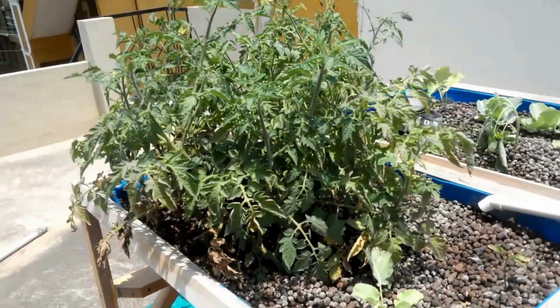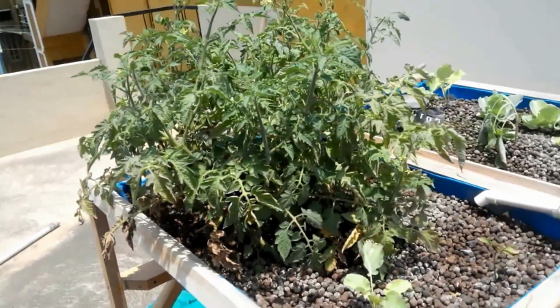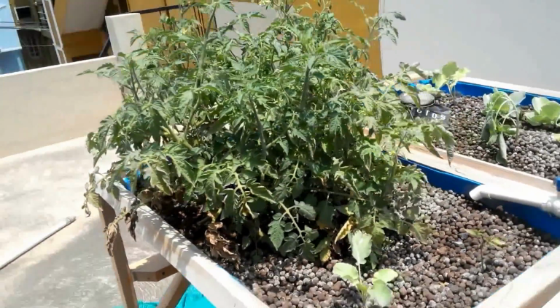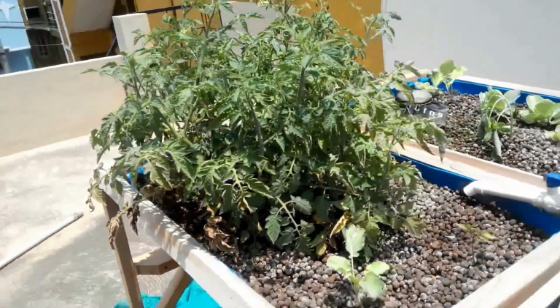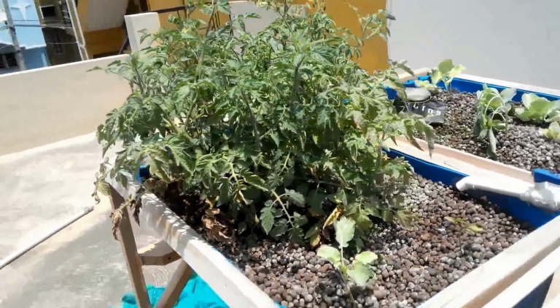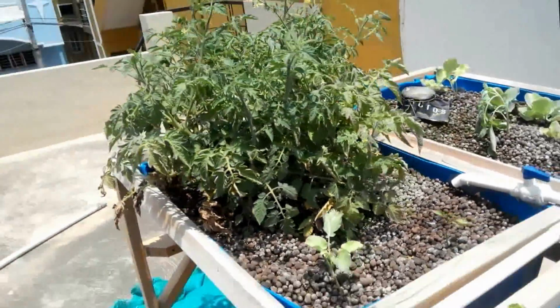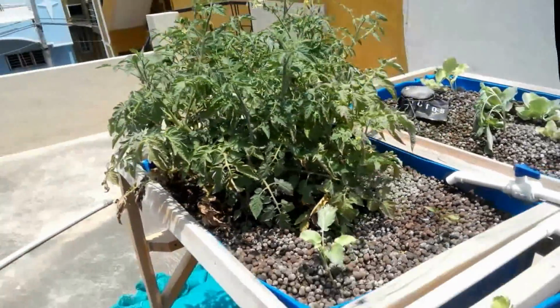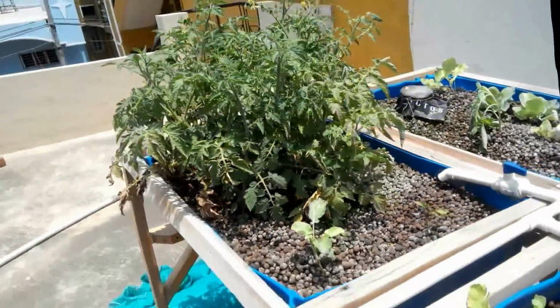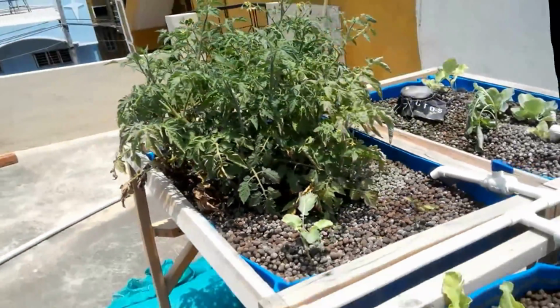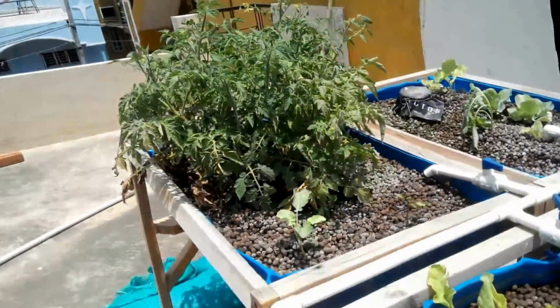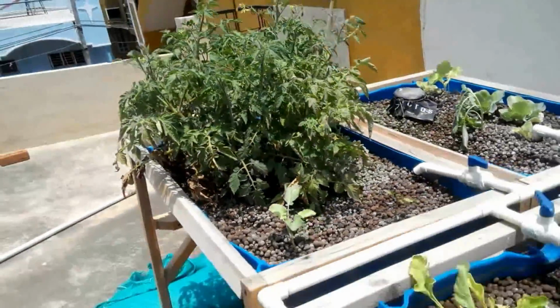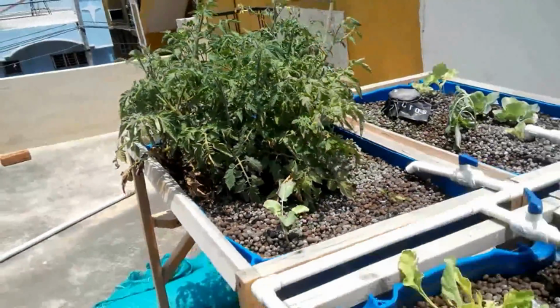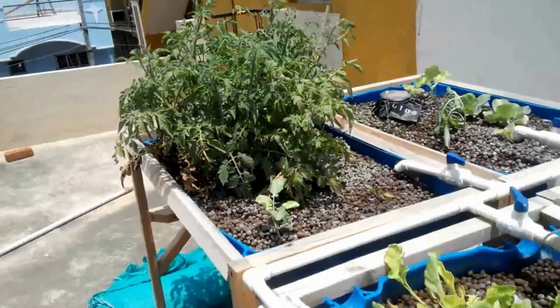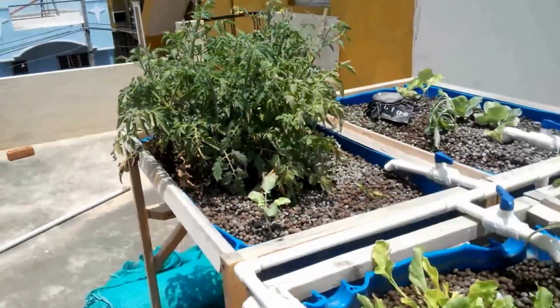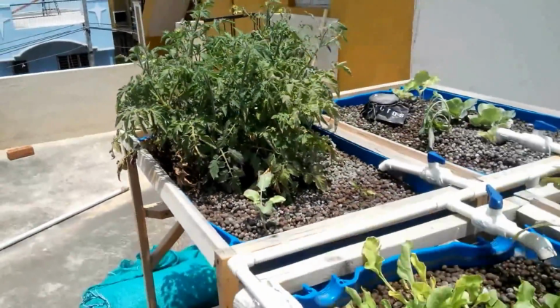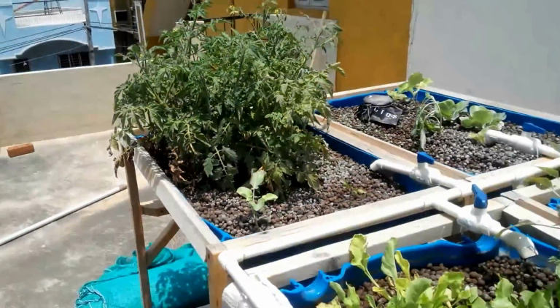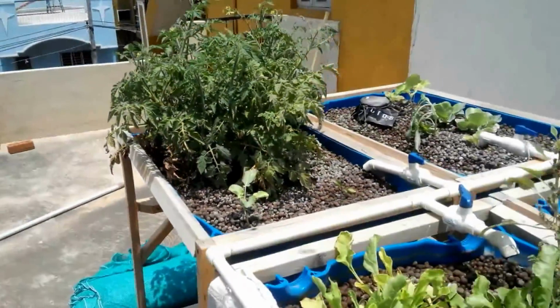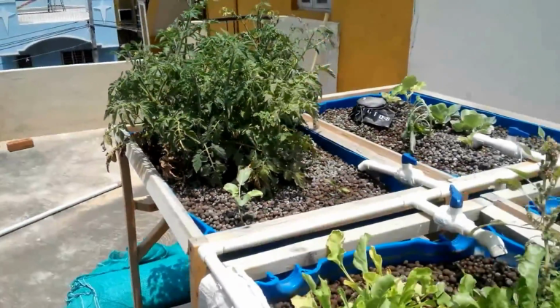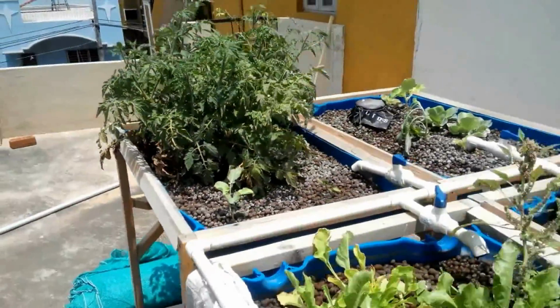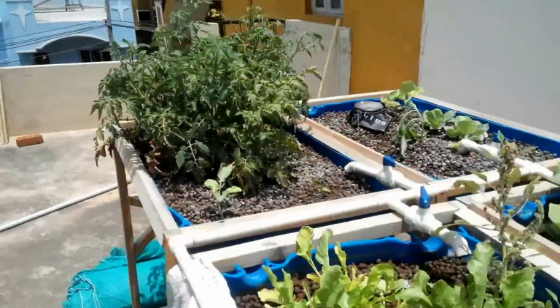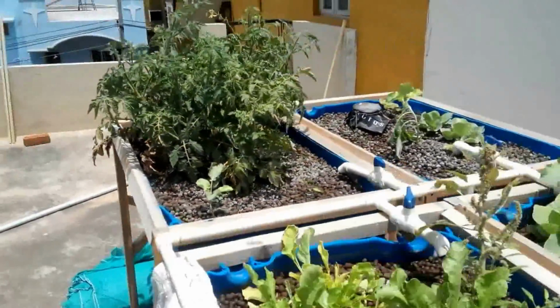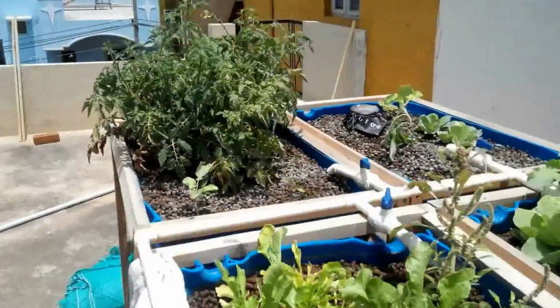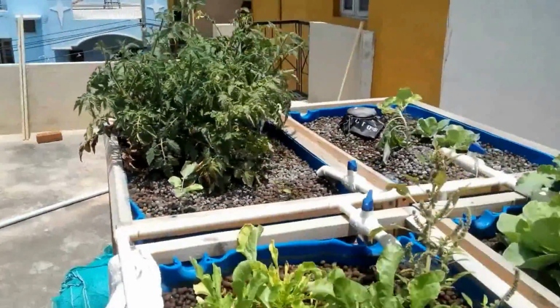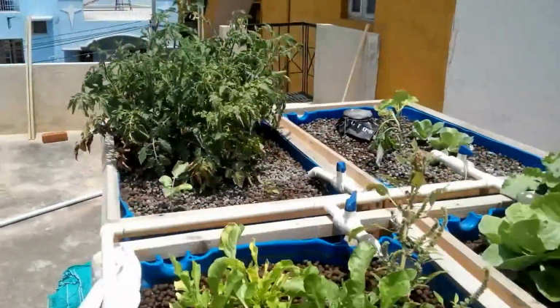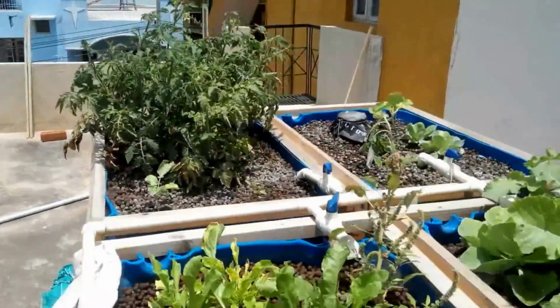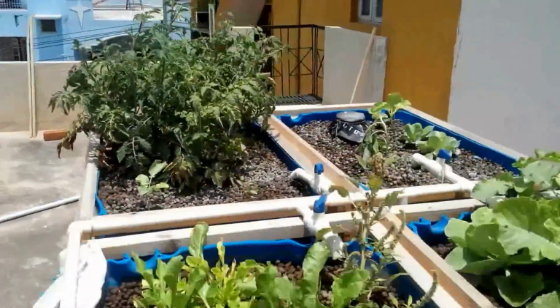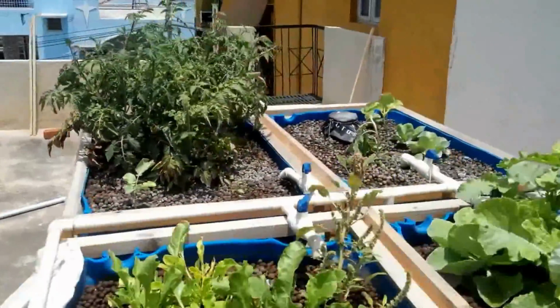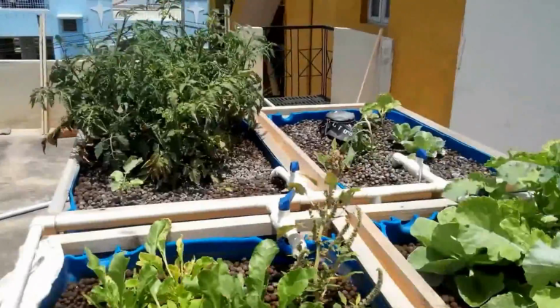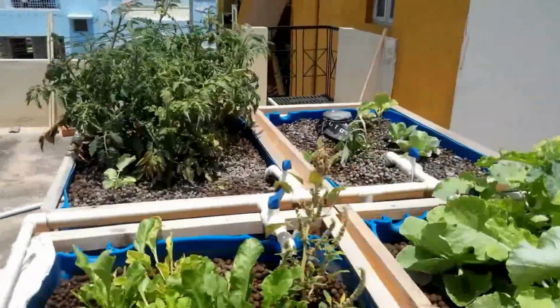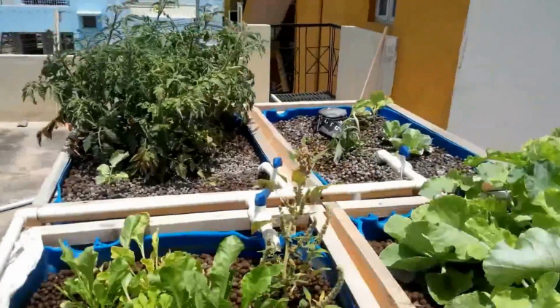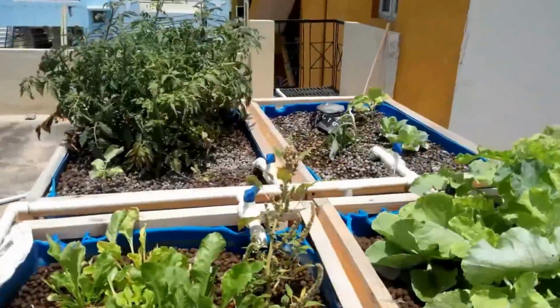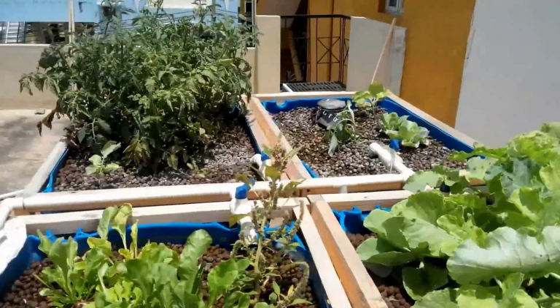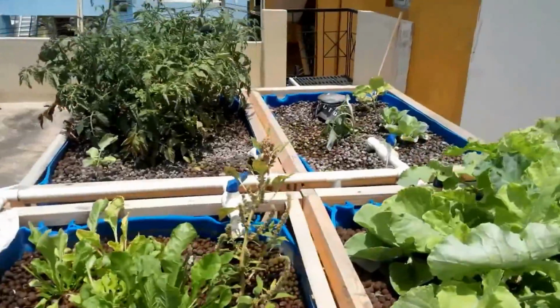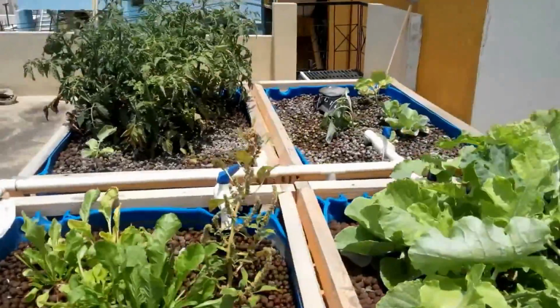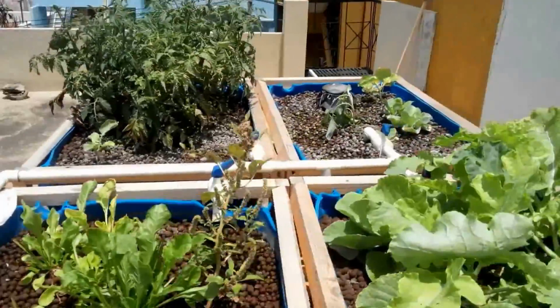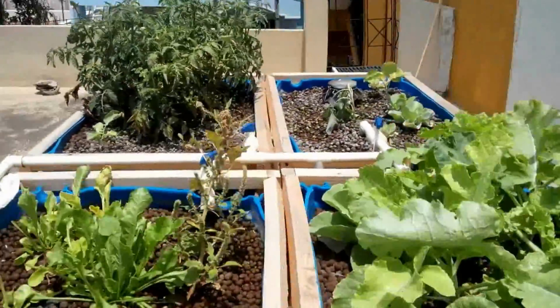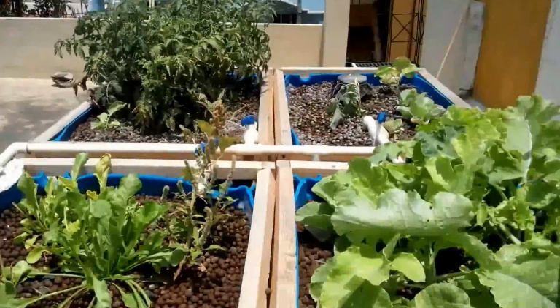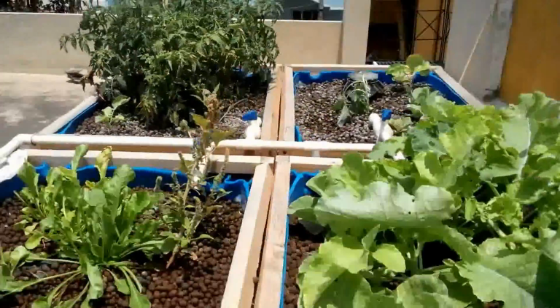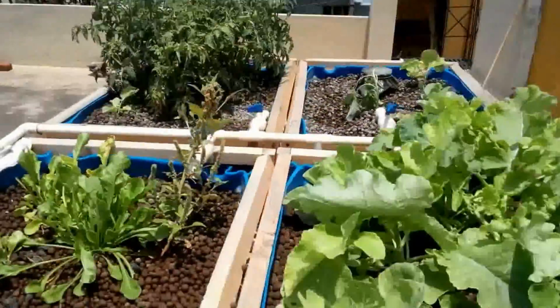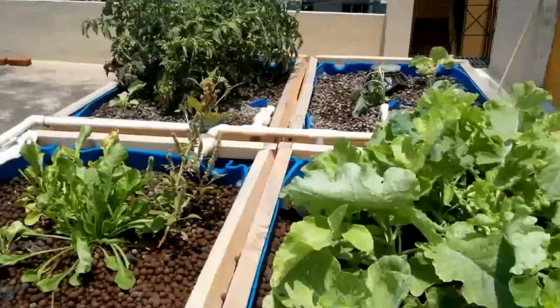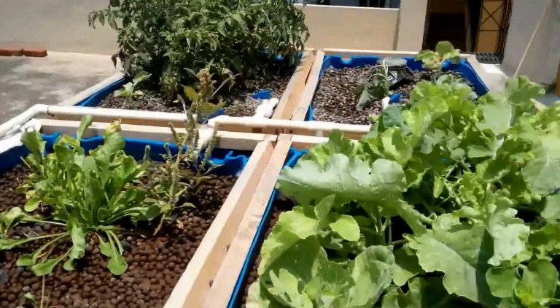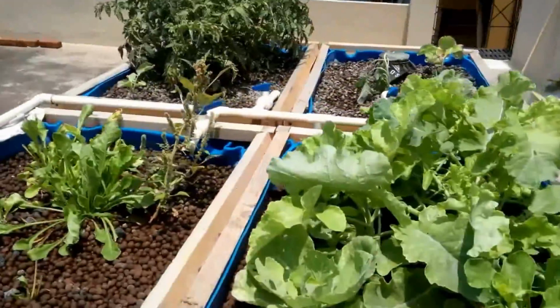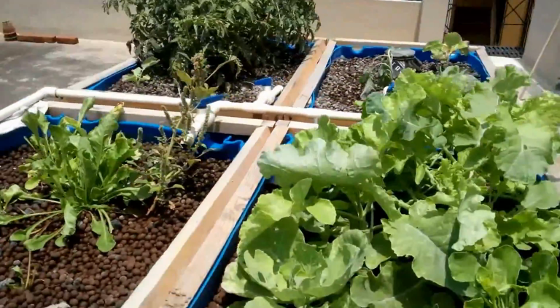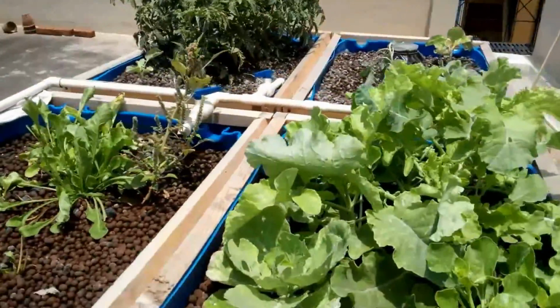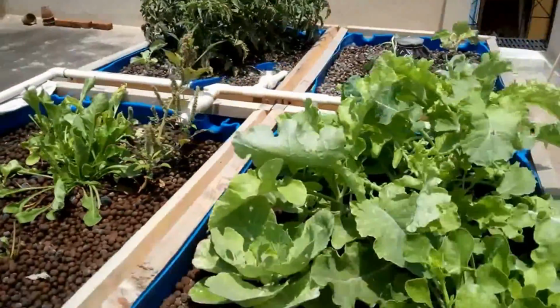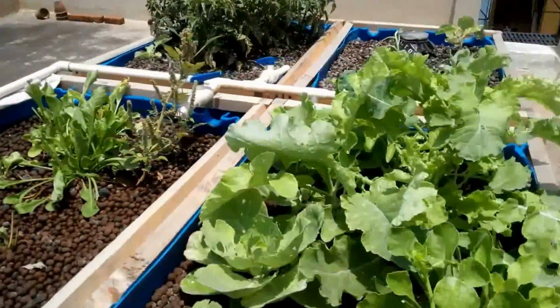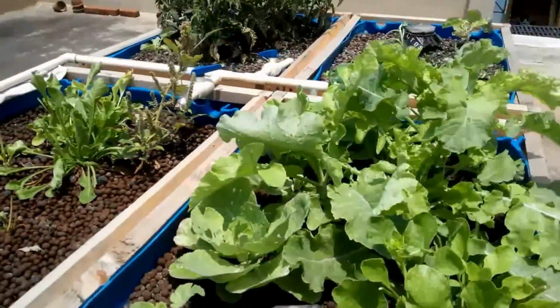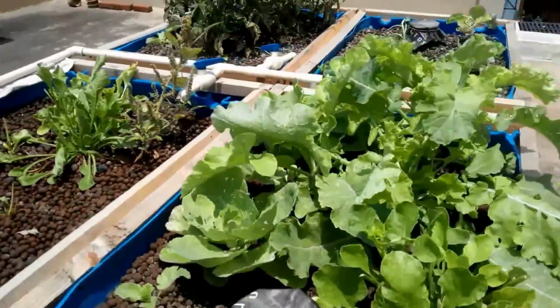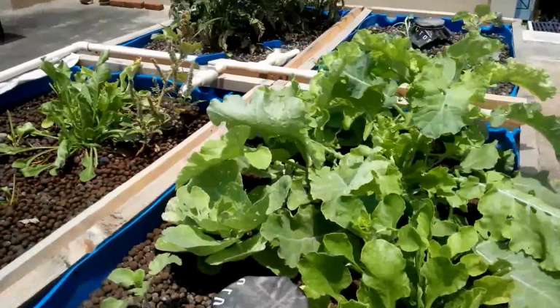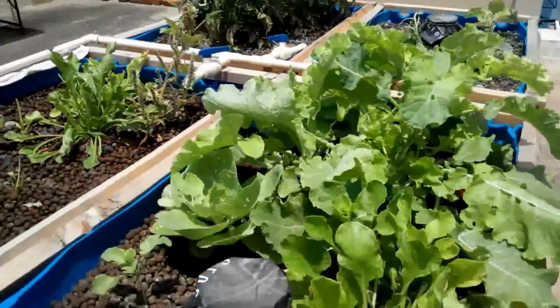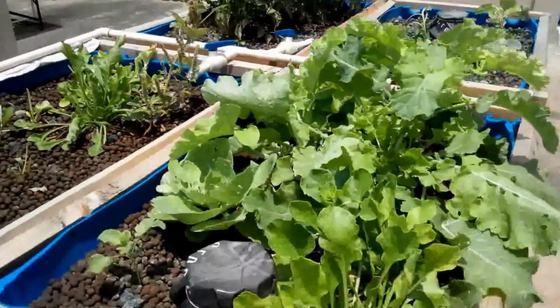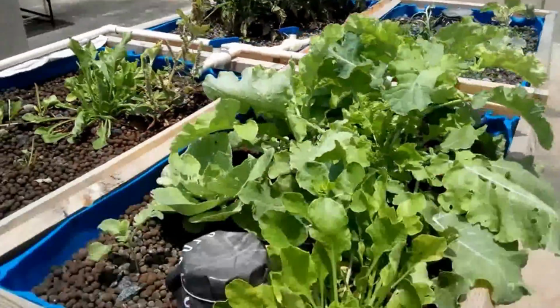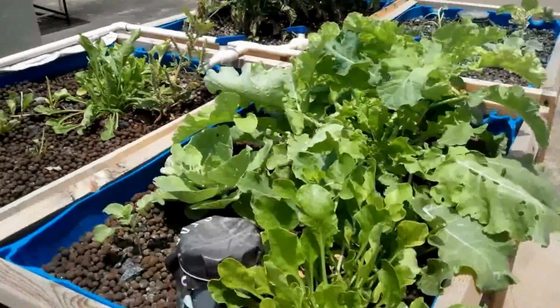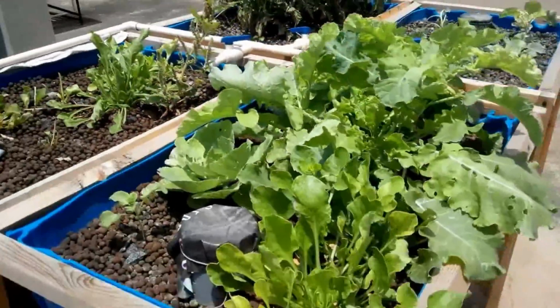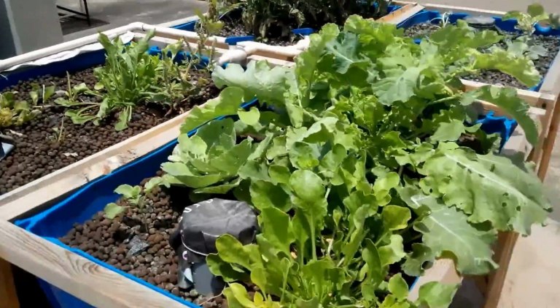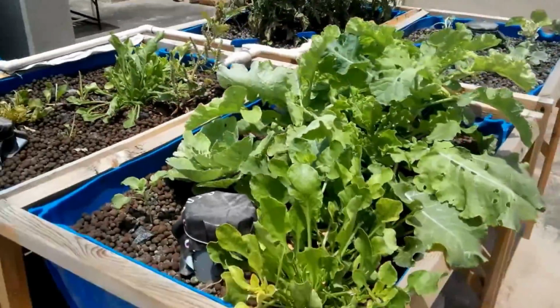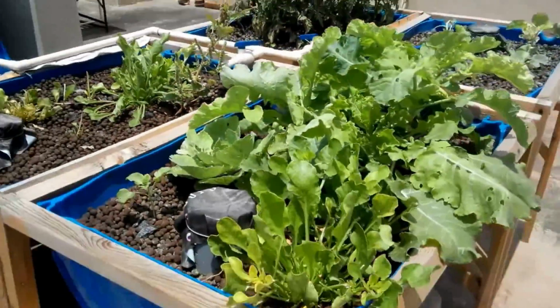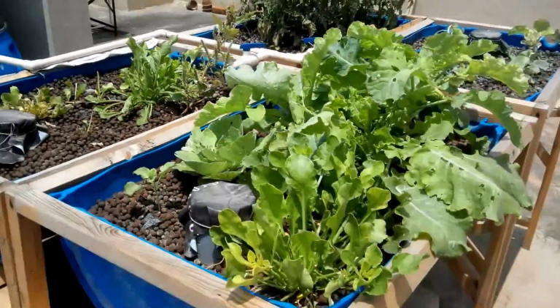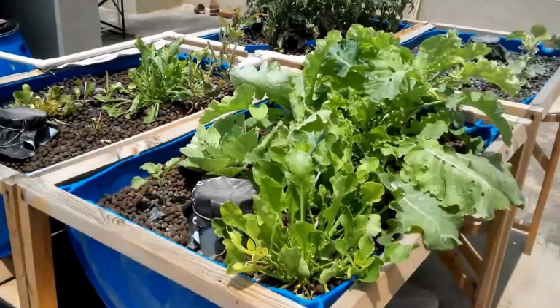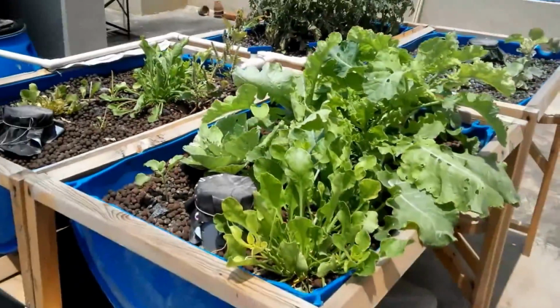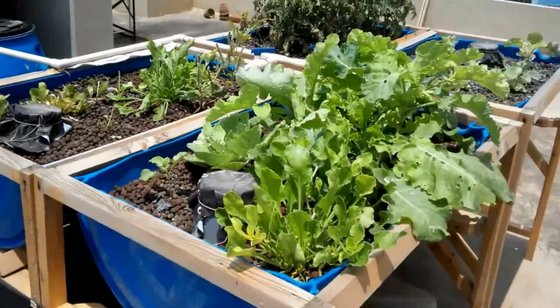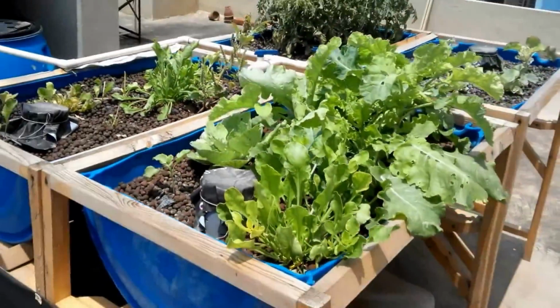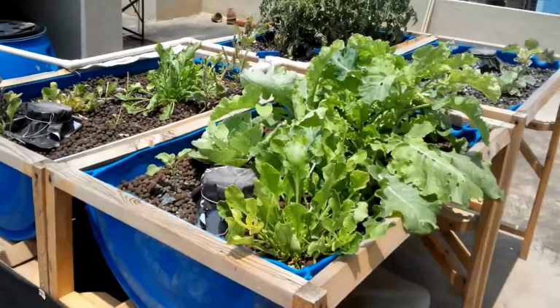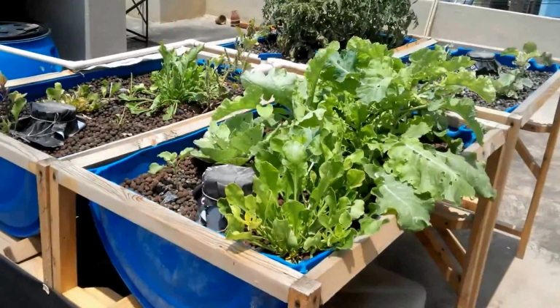Tomatoes have already started to fruit. So this system is pretty interesting because we didn't do a fishless cycling — we did a cycling with fish.